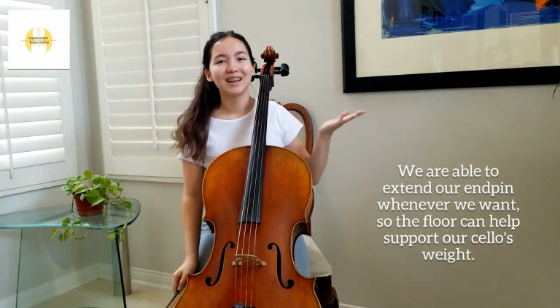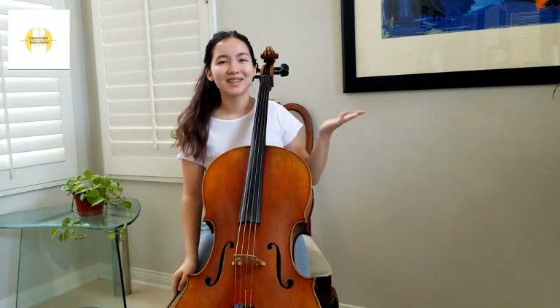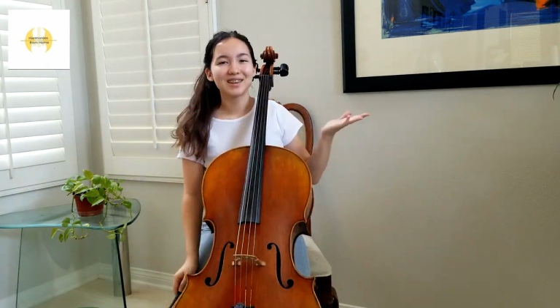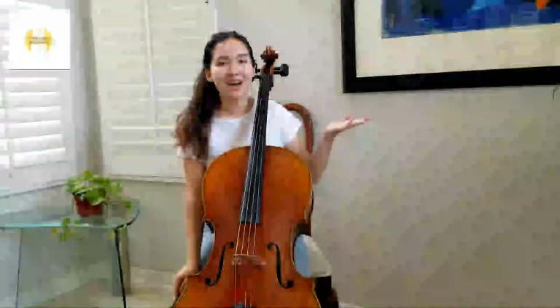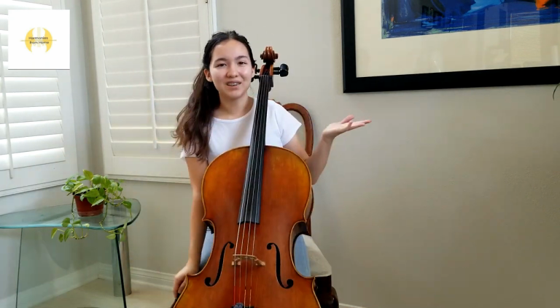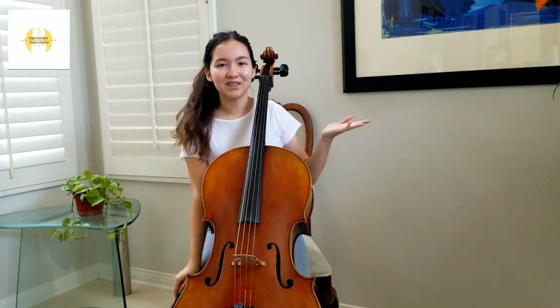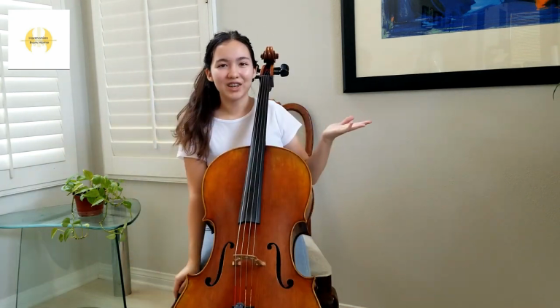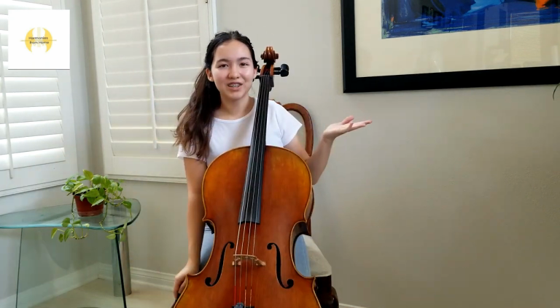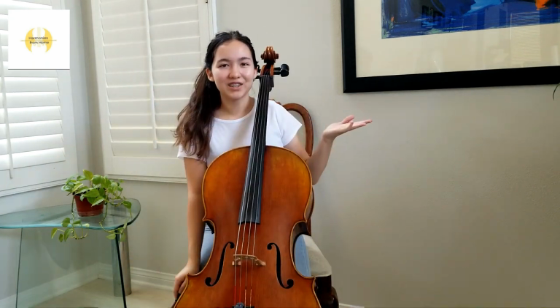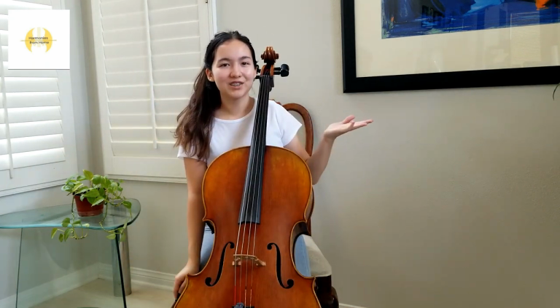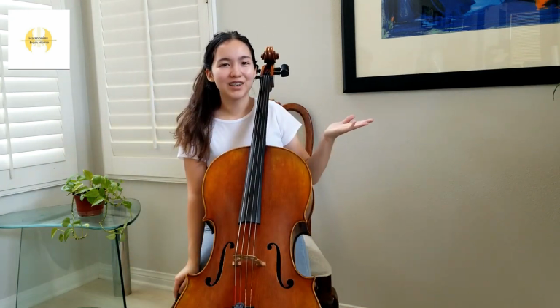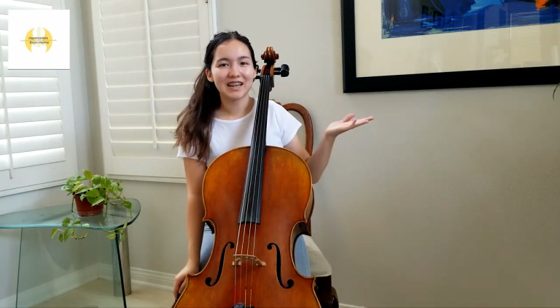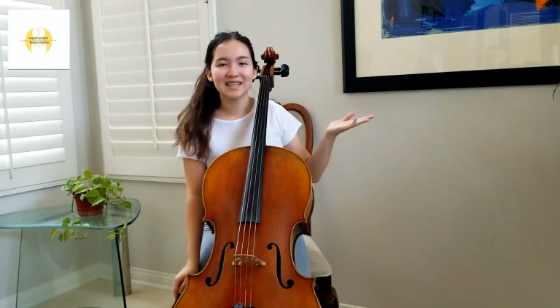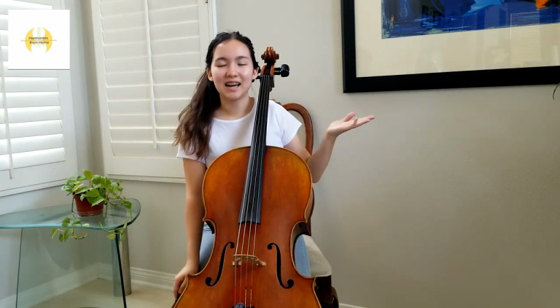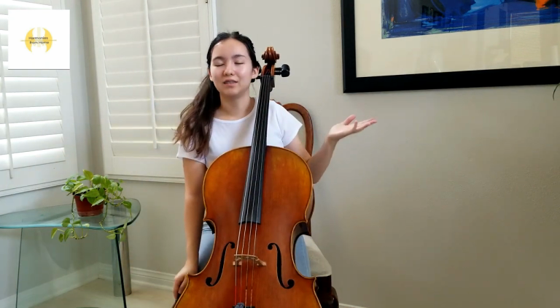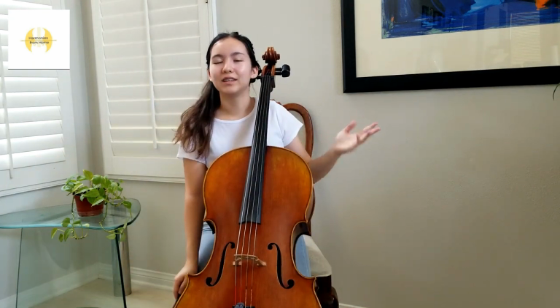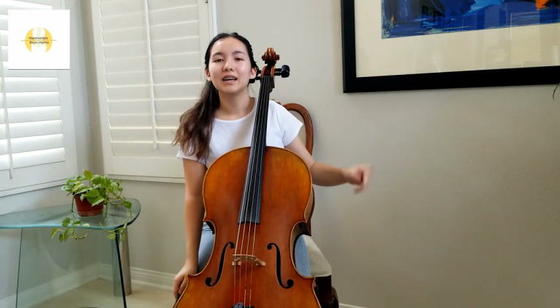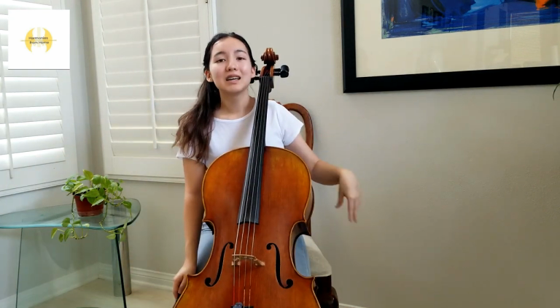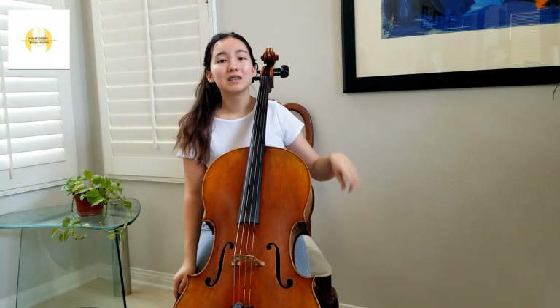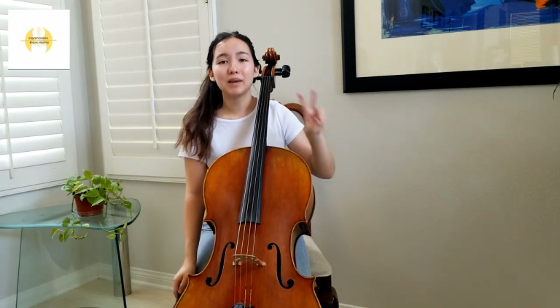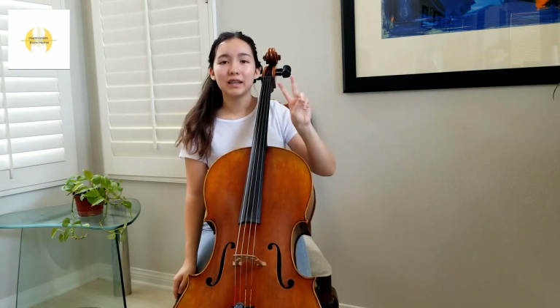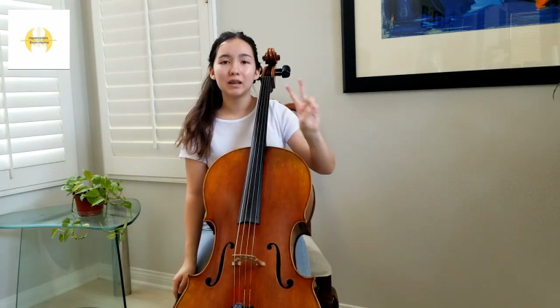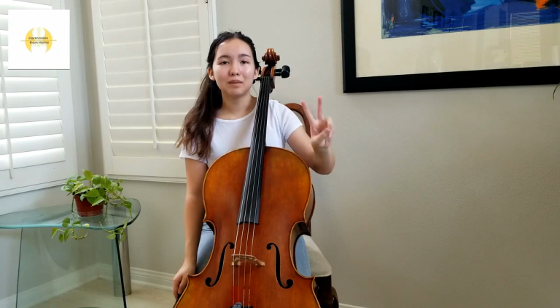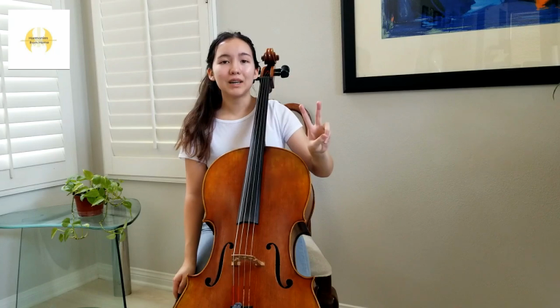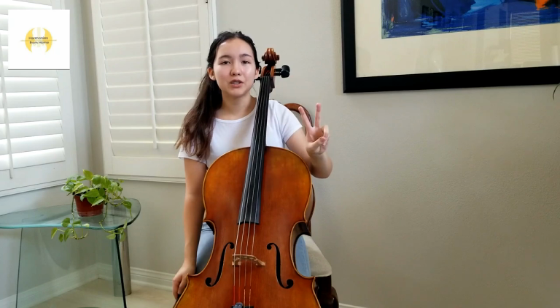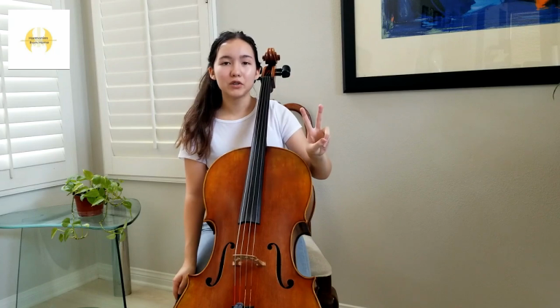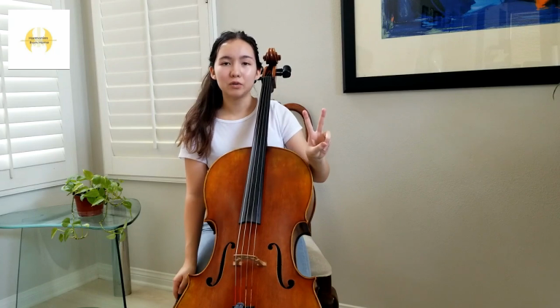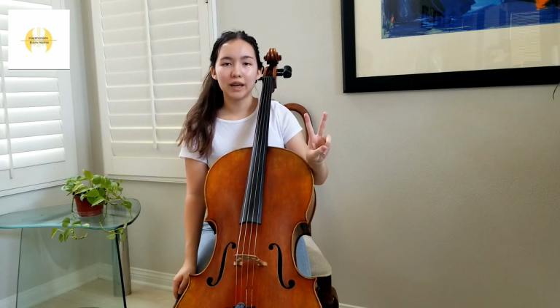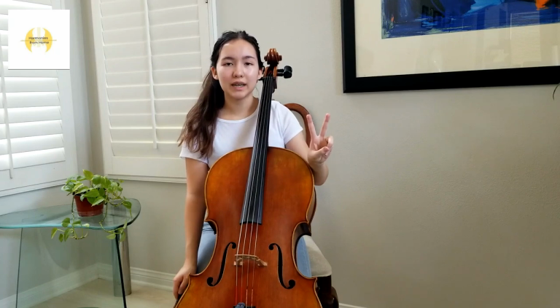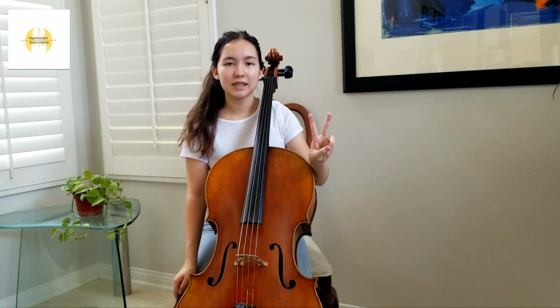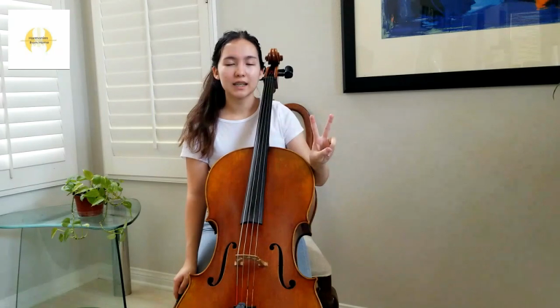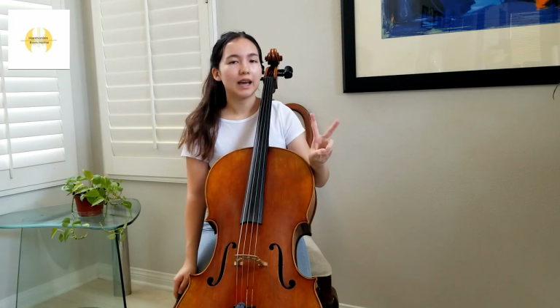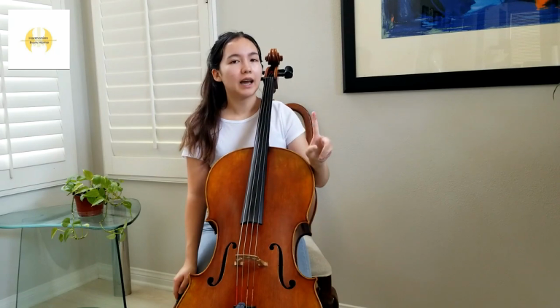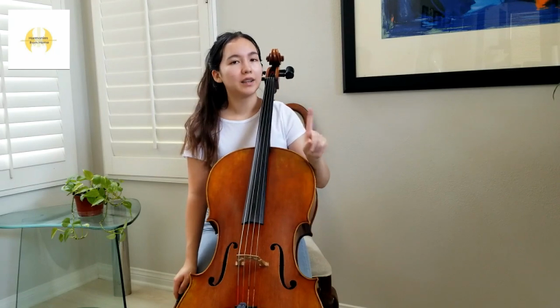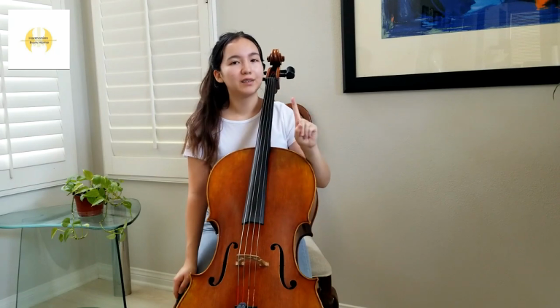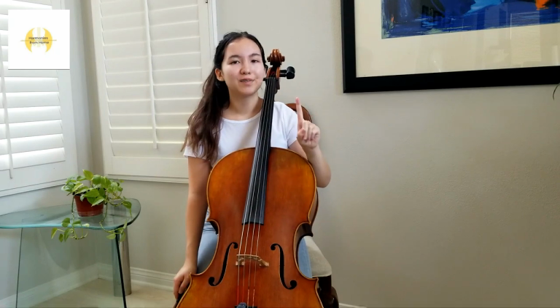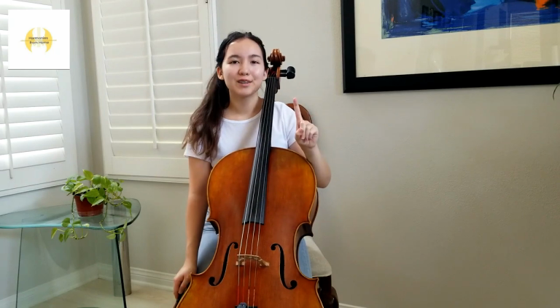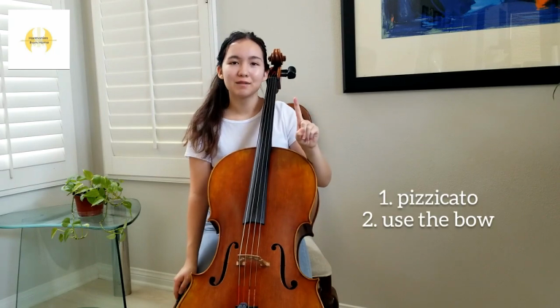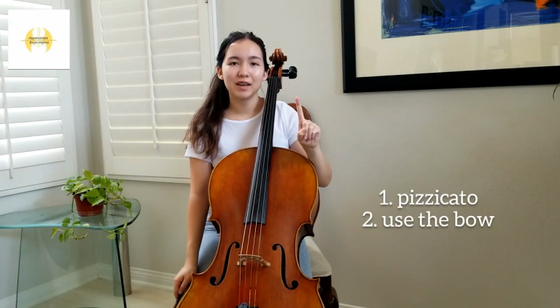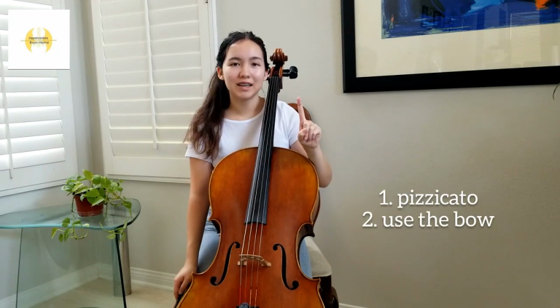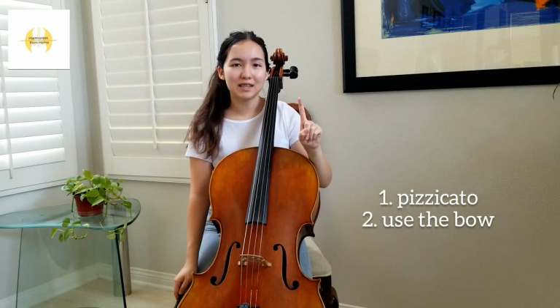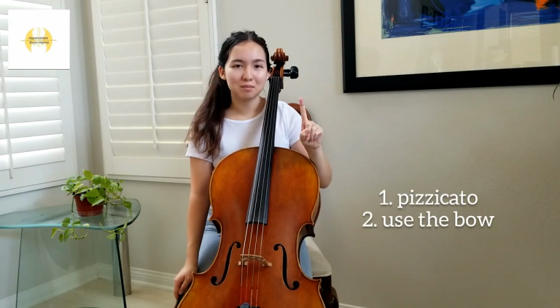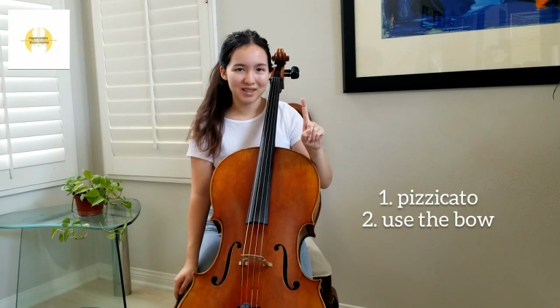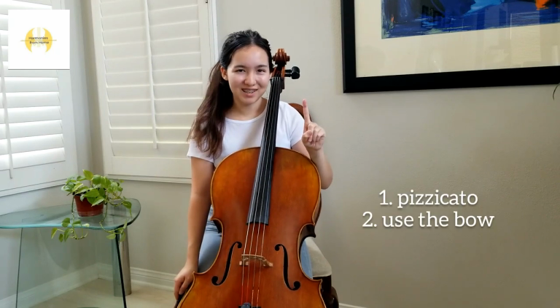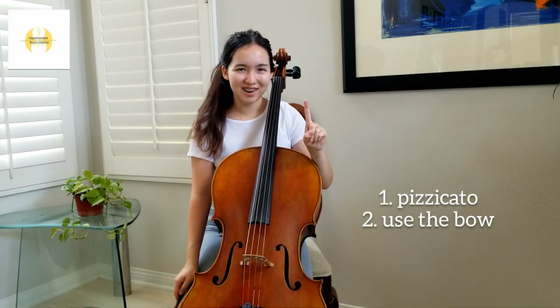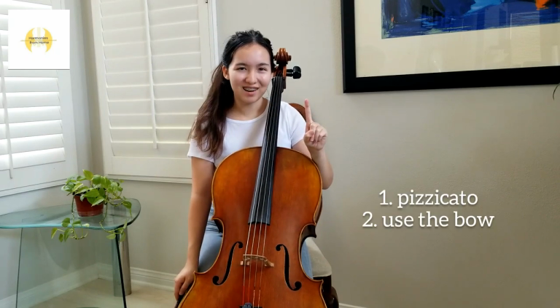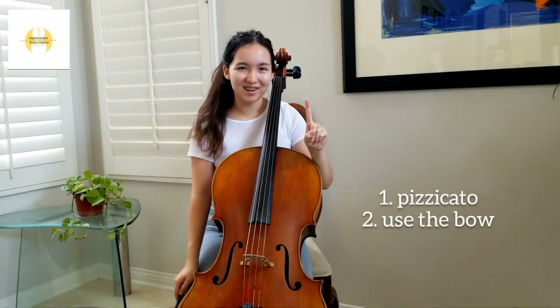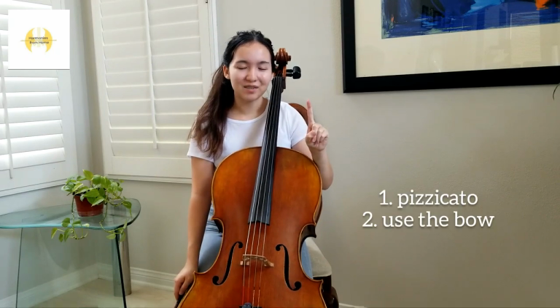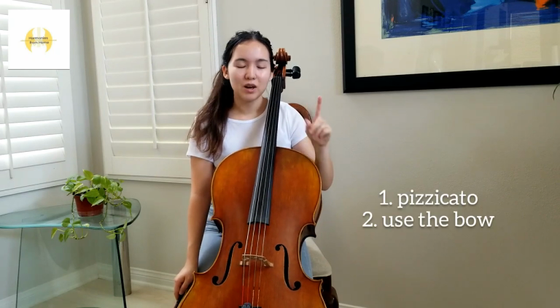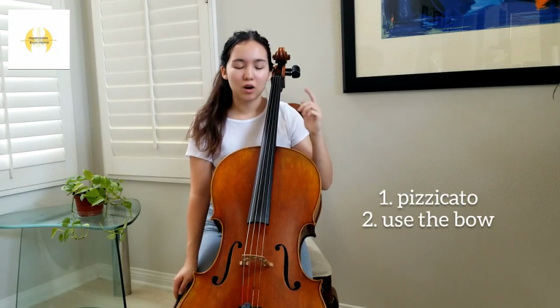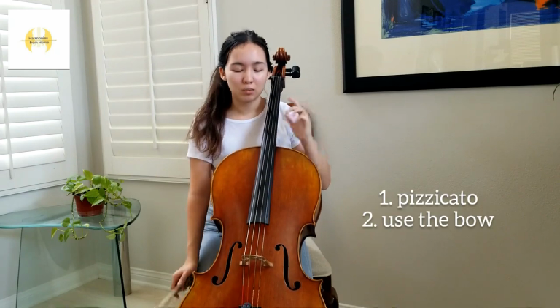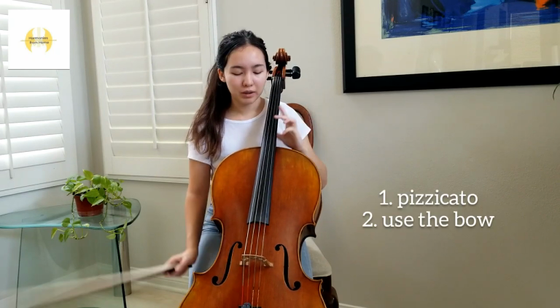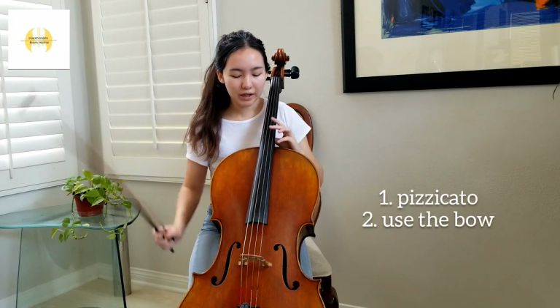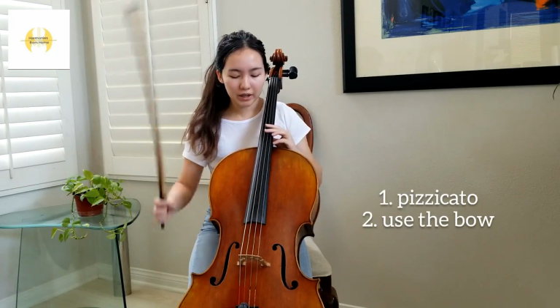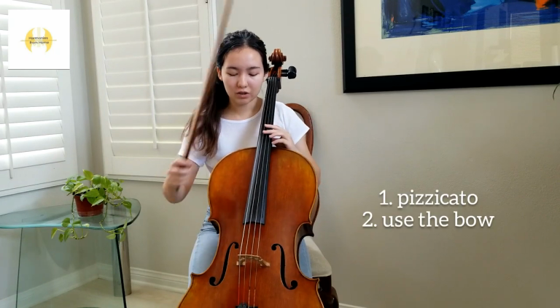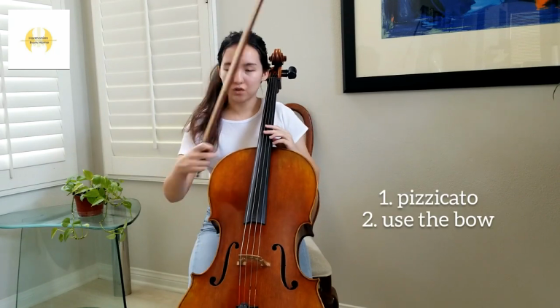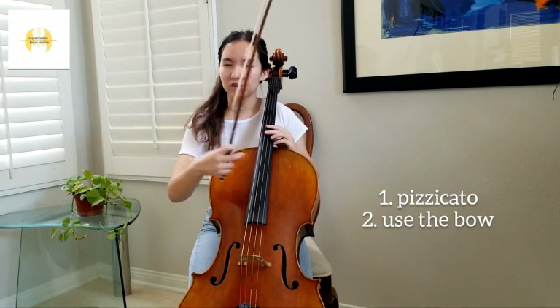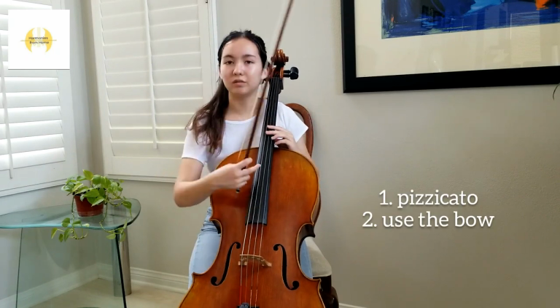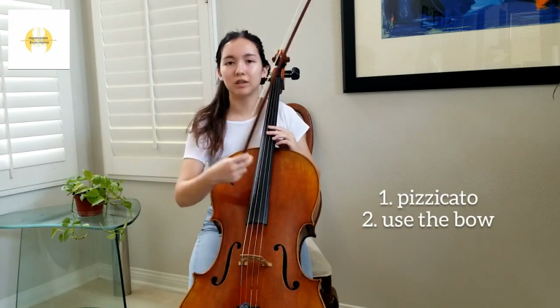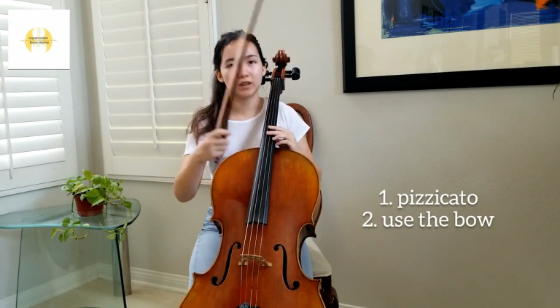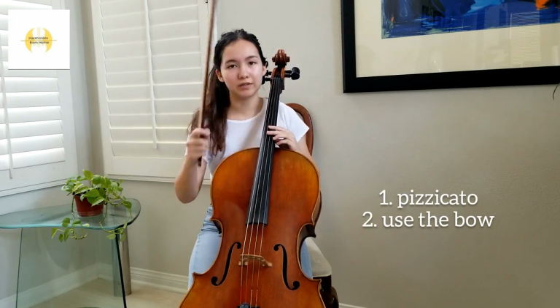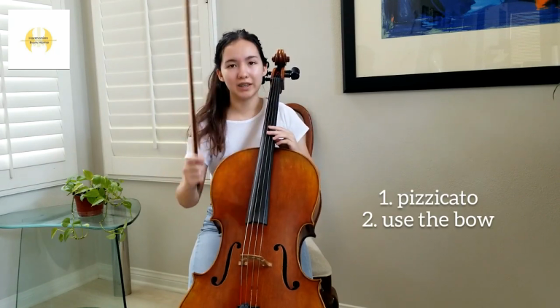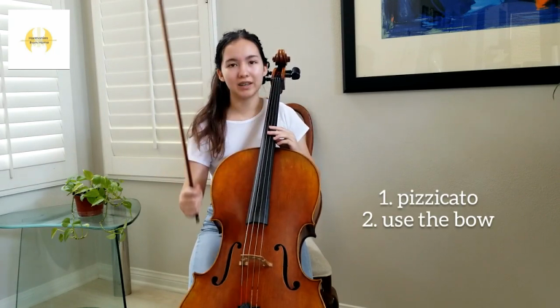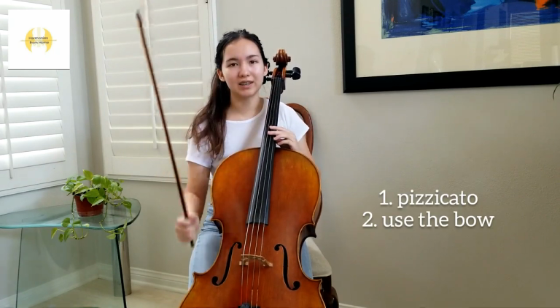So how do cellists create sound? It's mainly by two ways, and the first way is pizzicato, or plucking the string with our fingers.